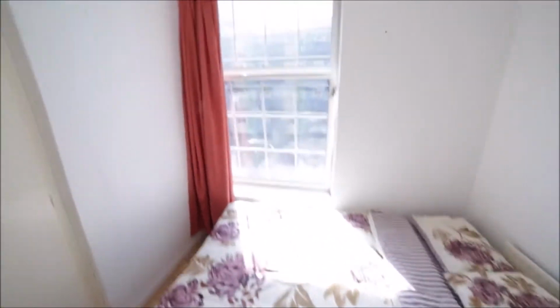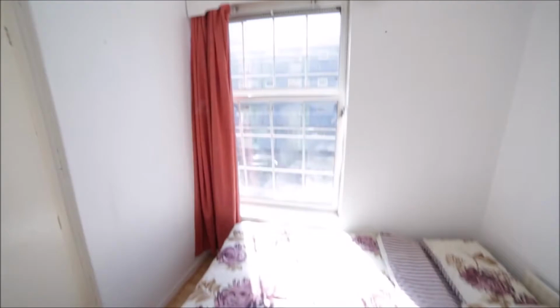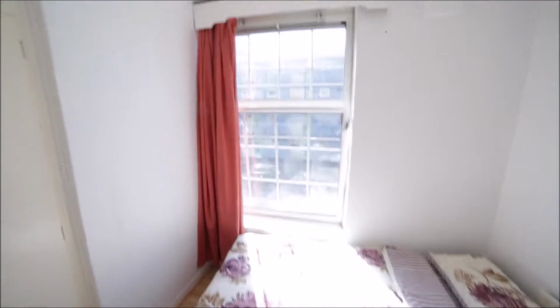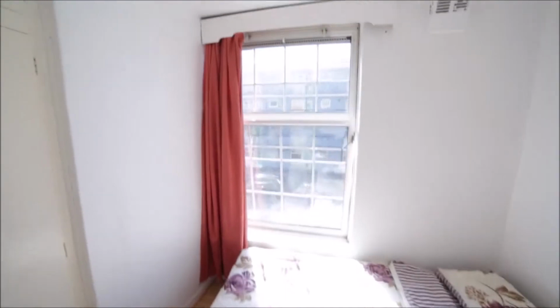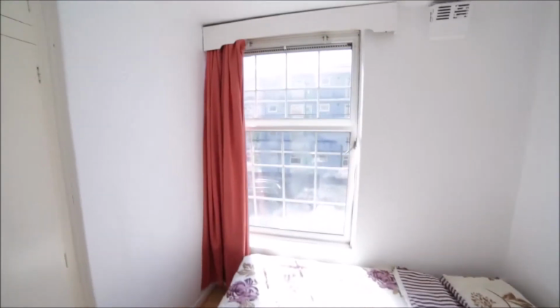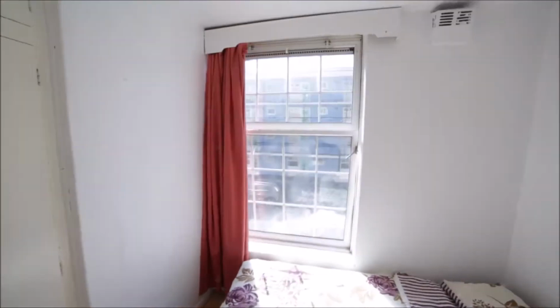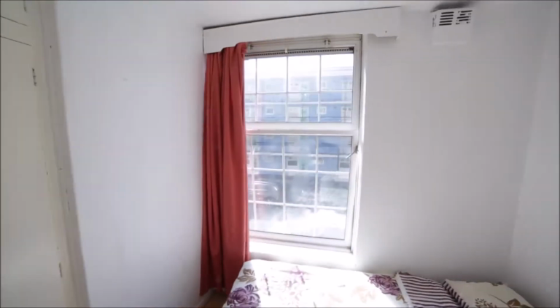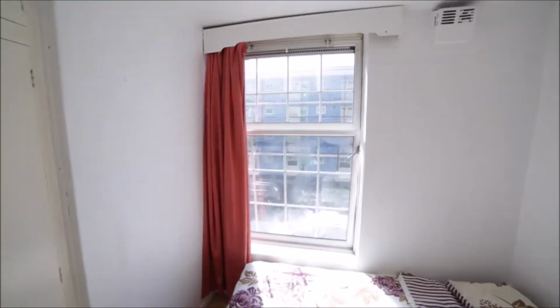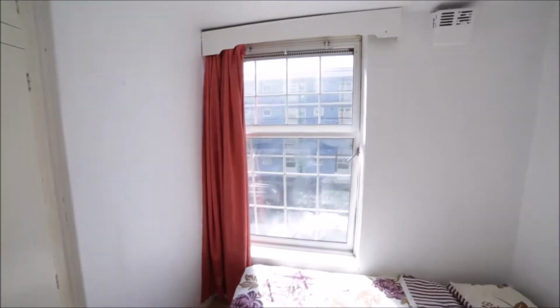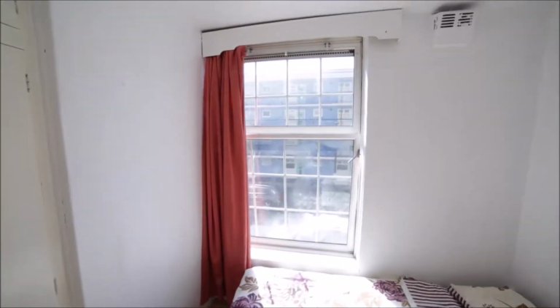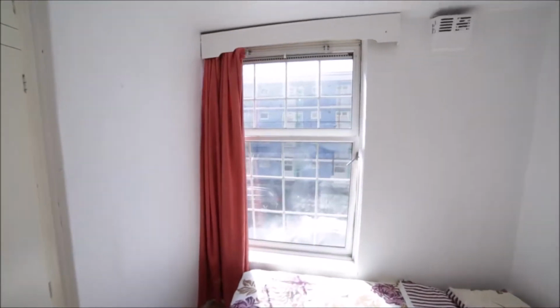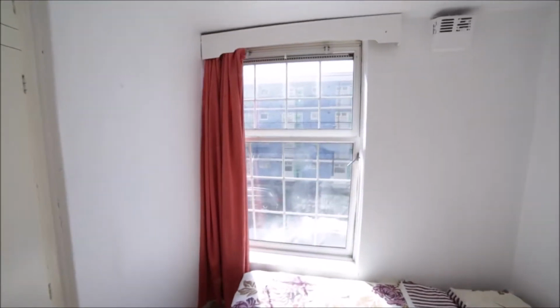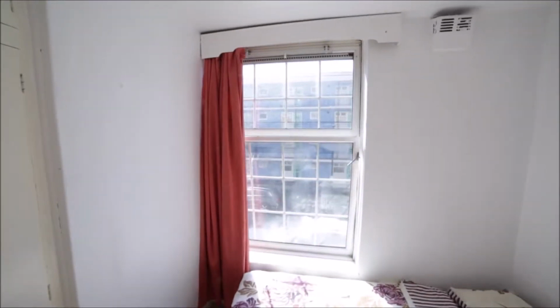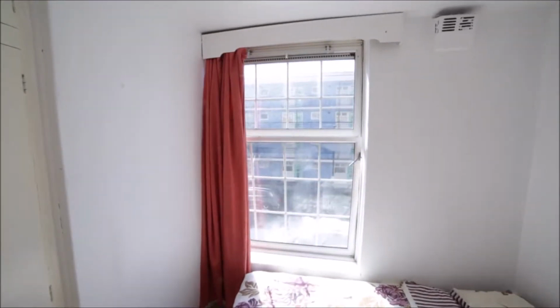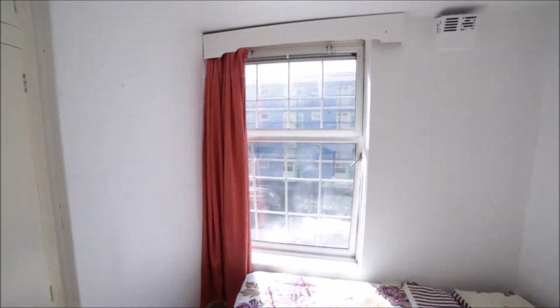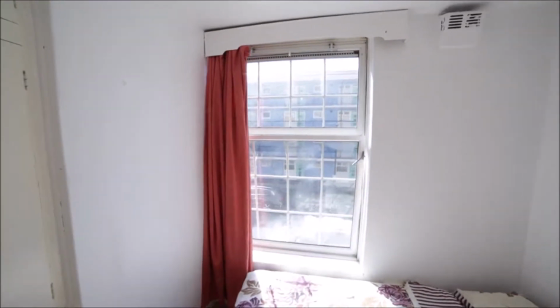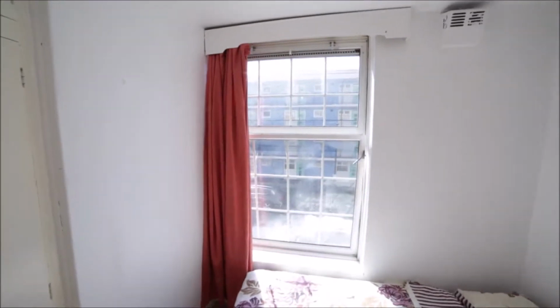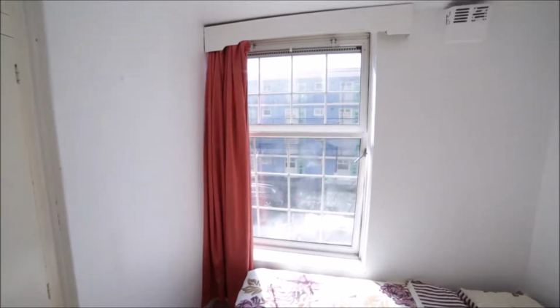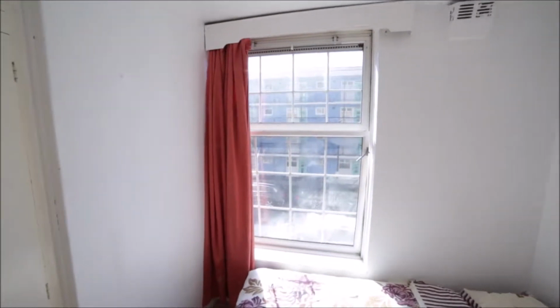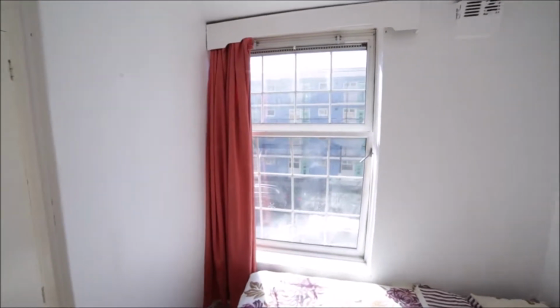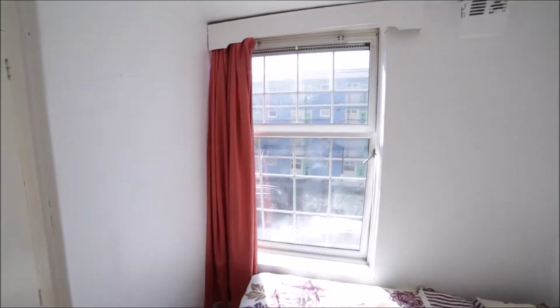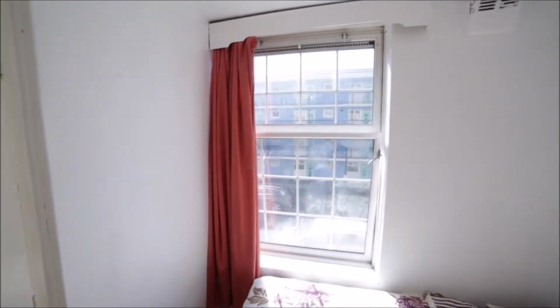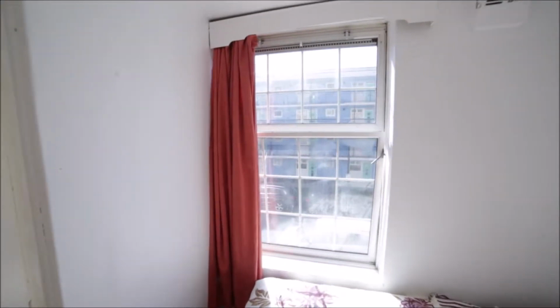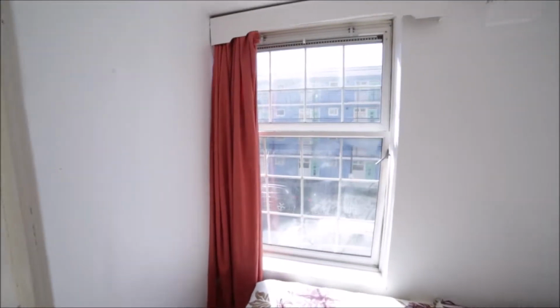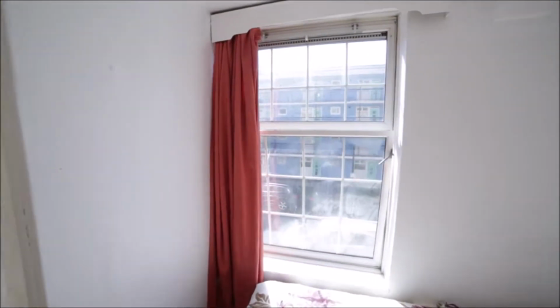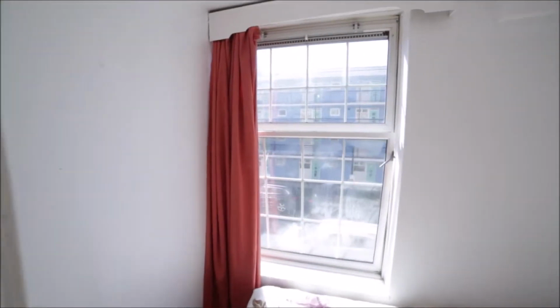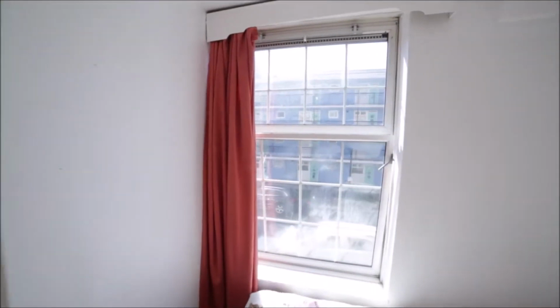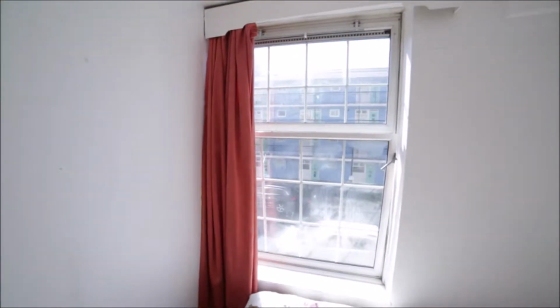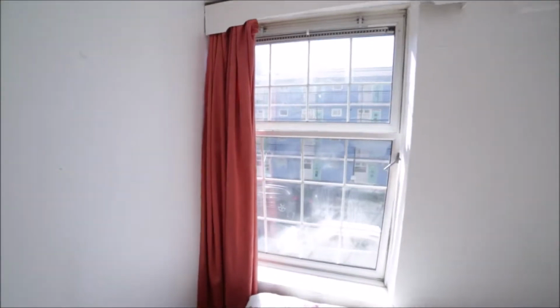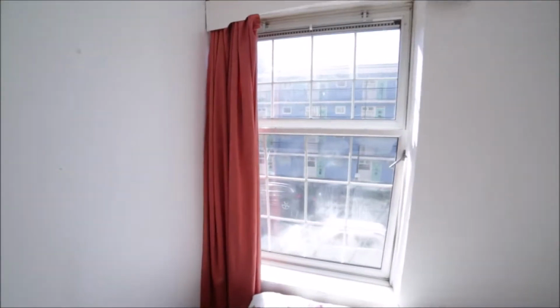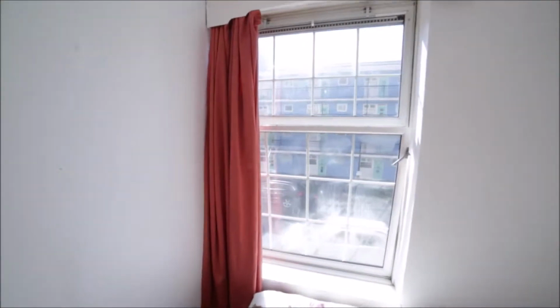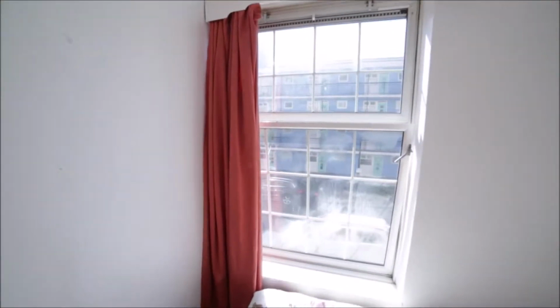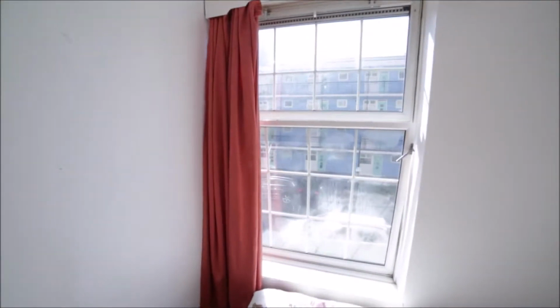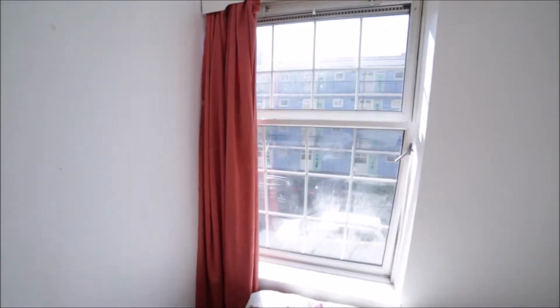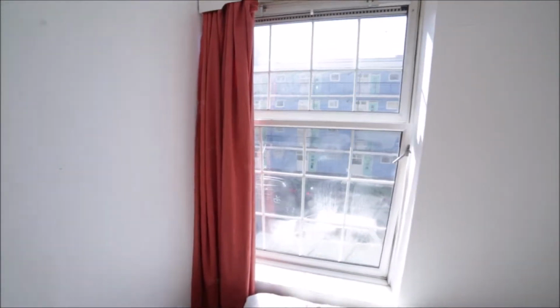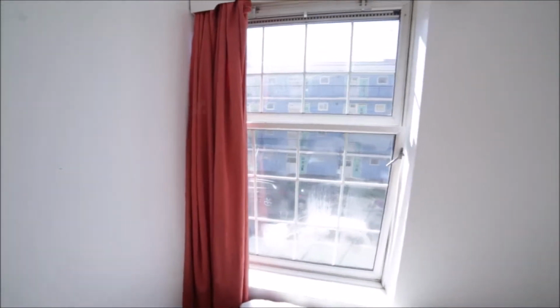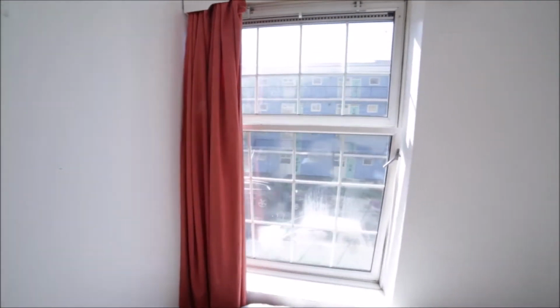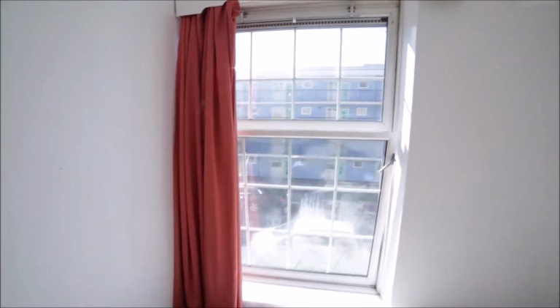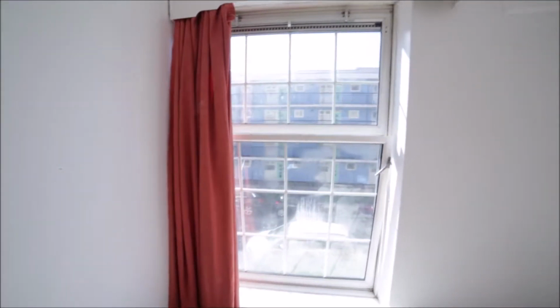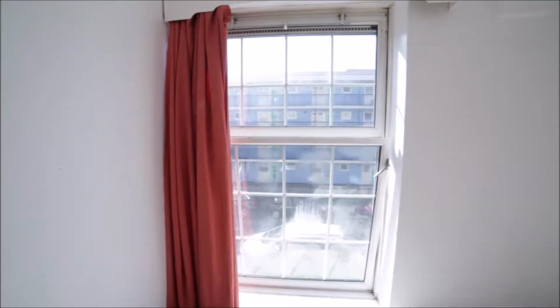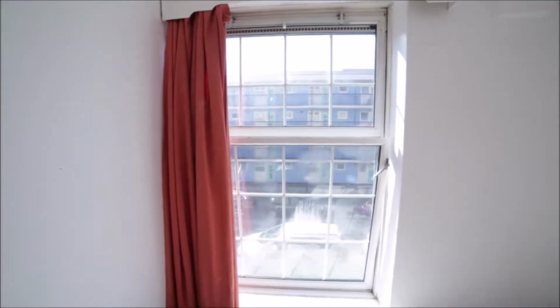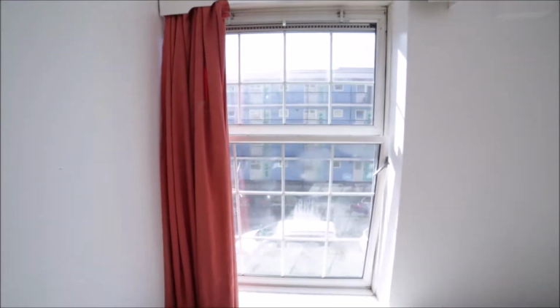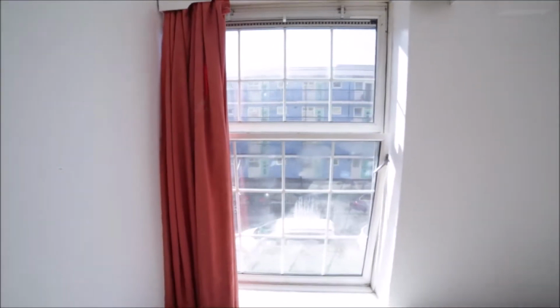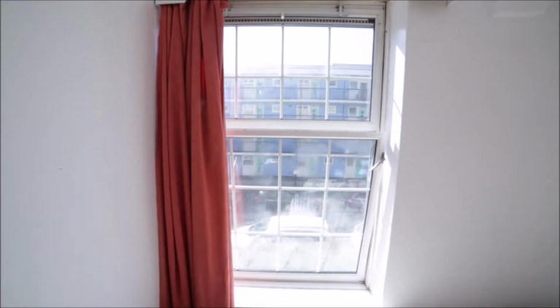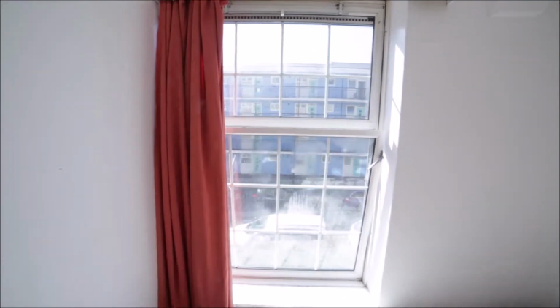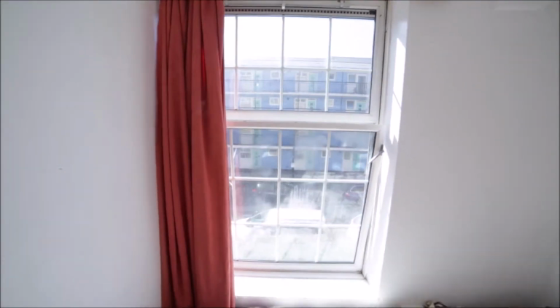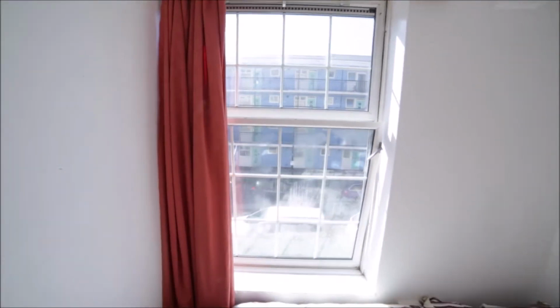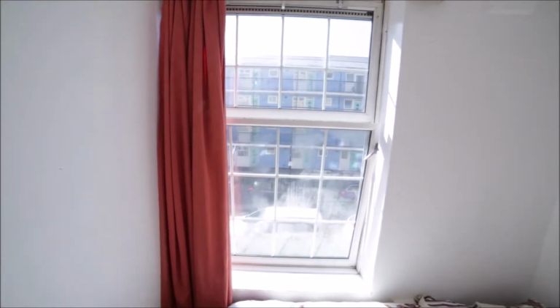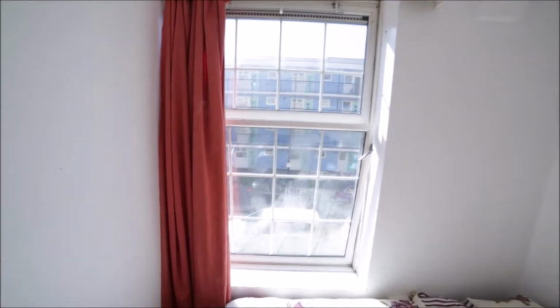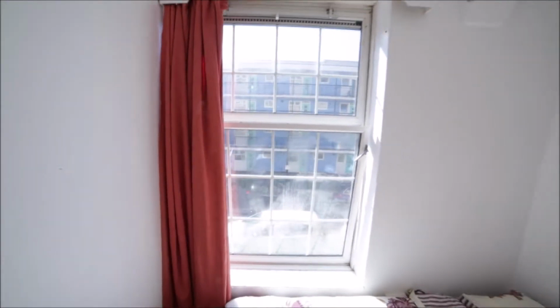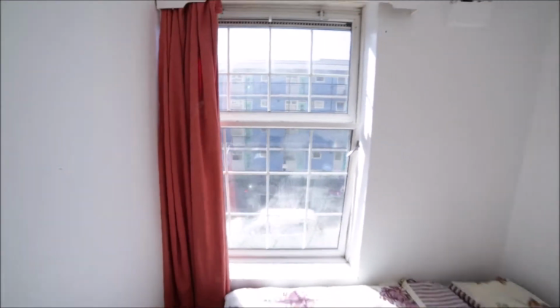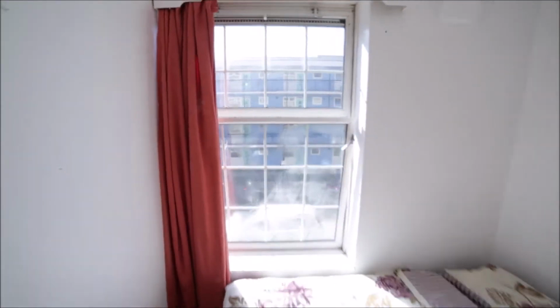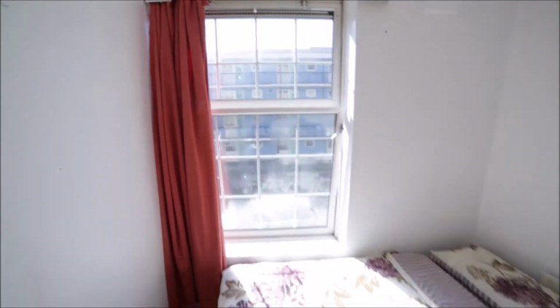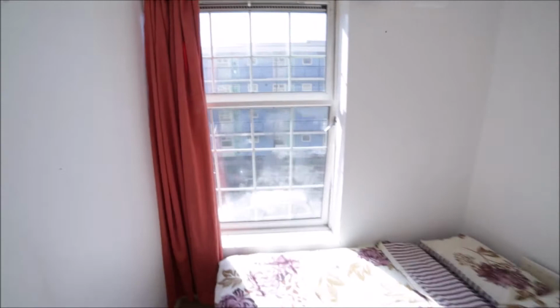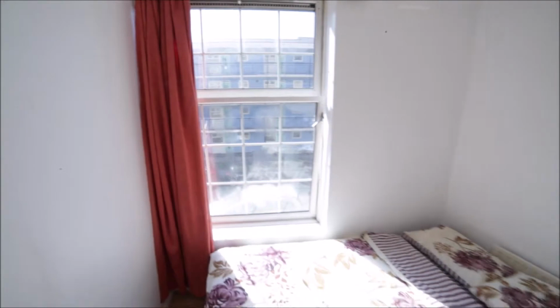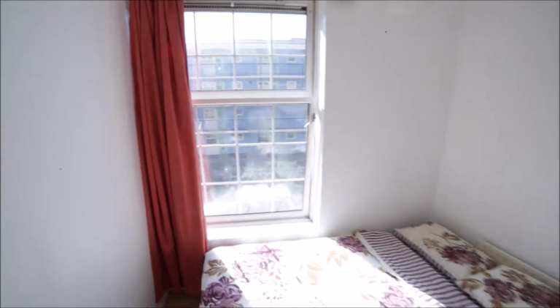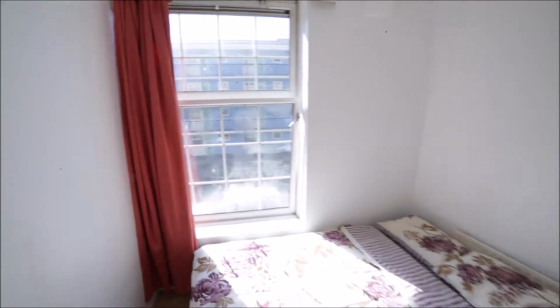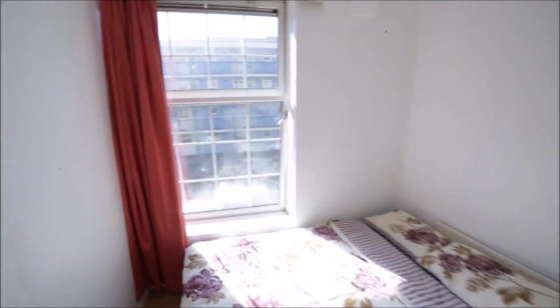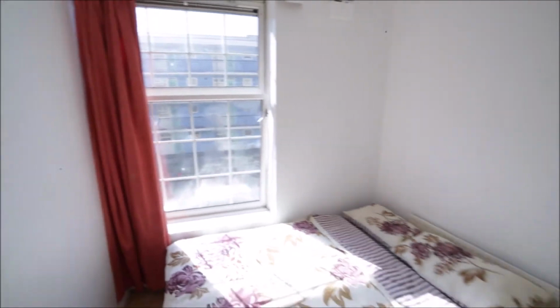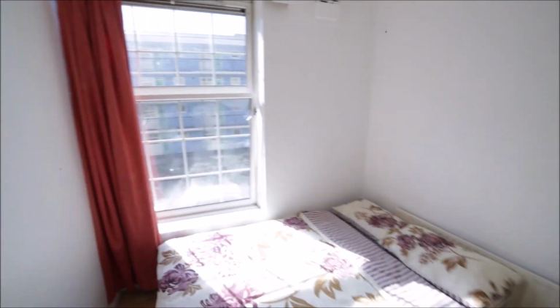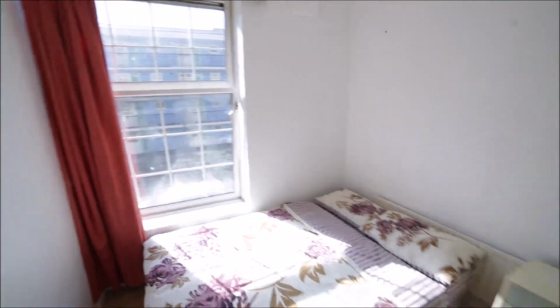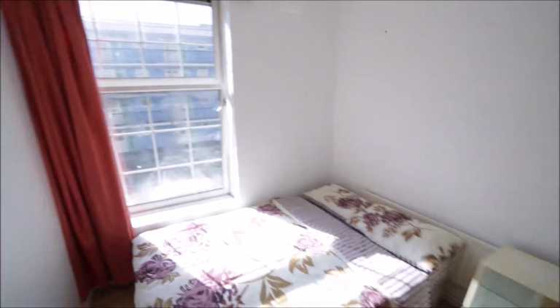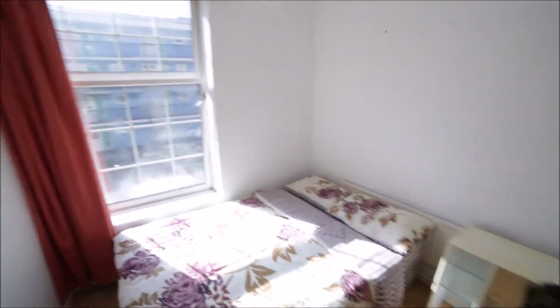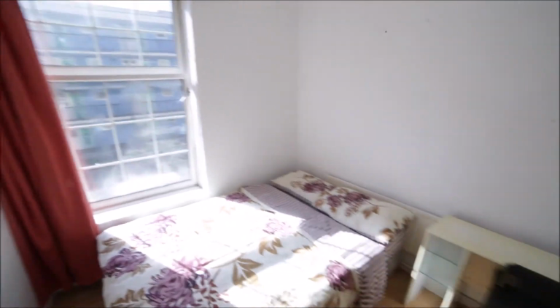Here we have a big window so plenty of light comes in, as you can see. It's a really bright room.